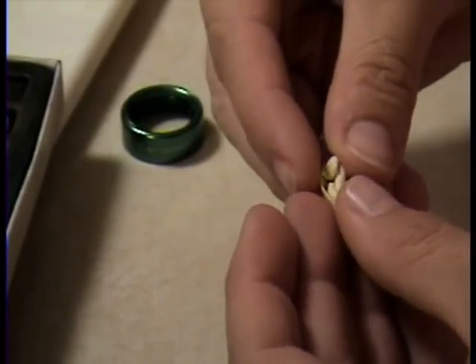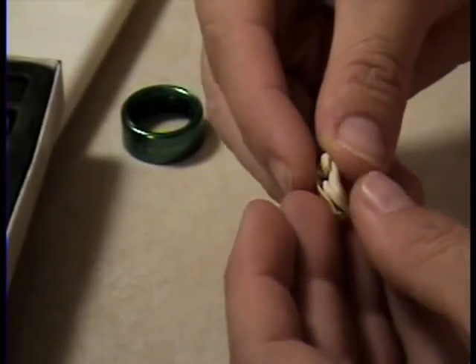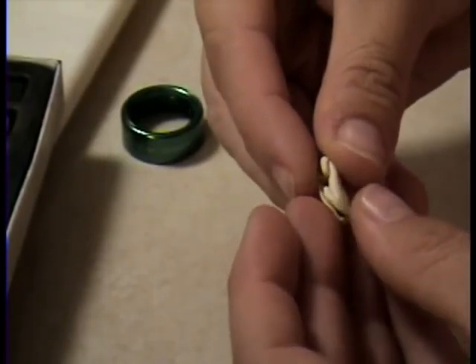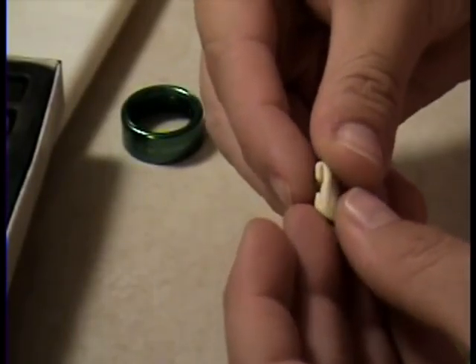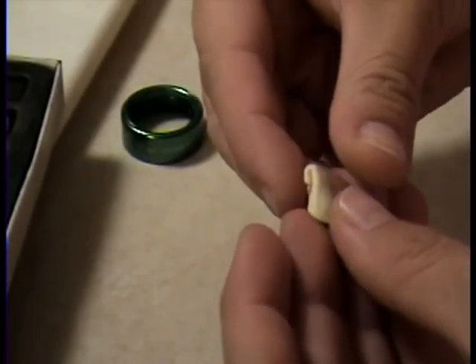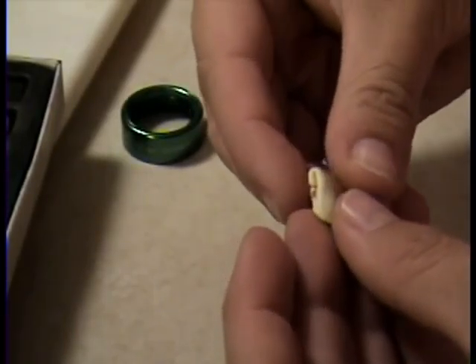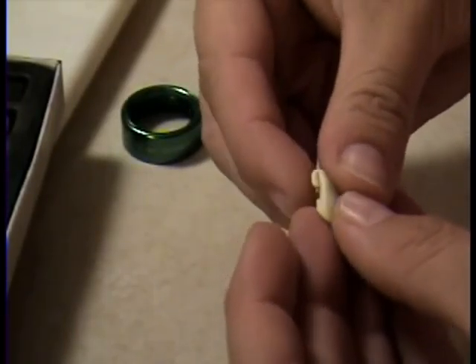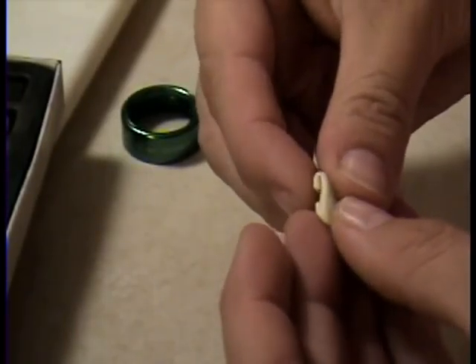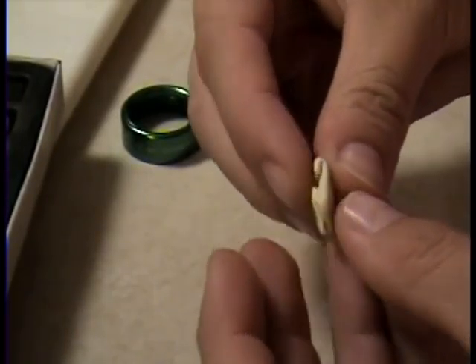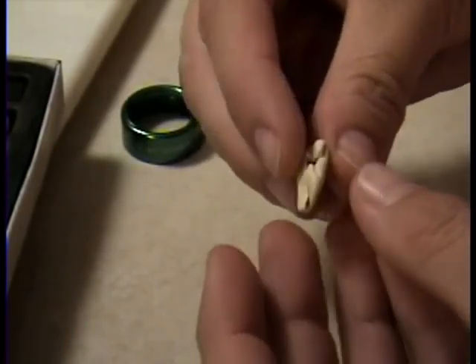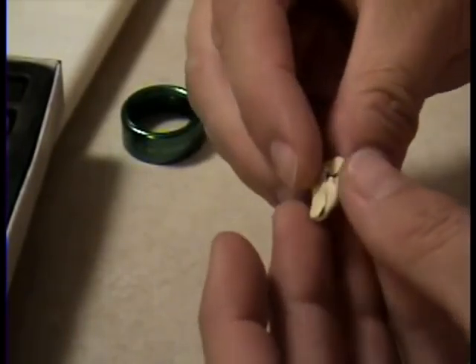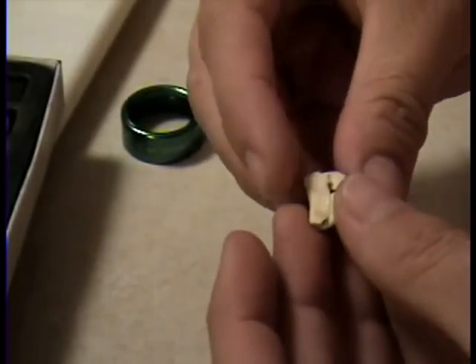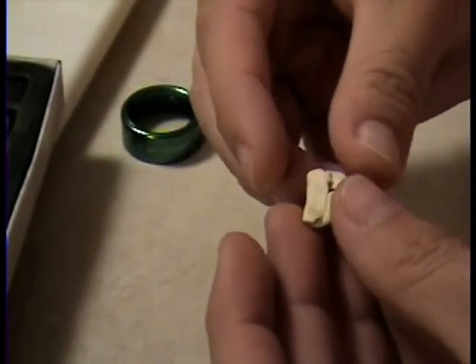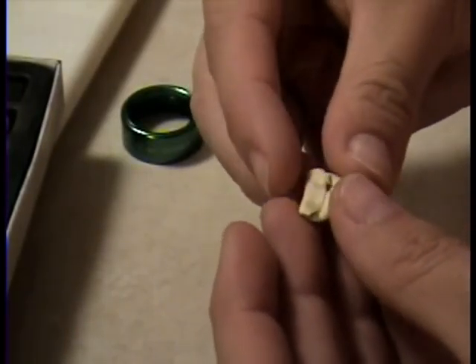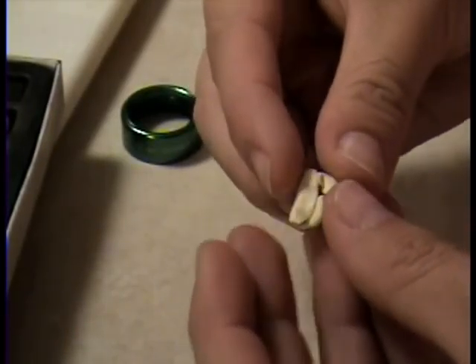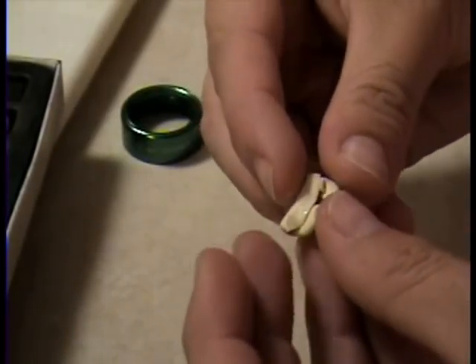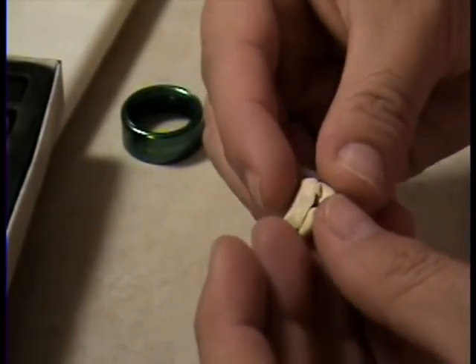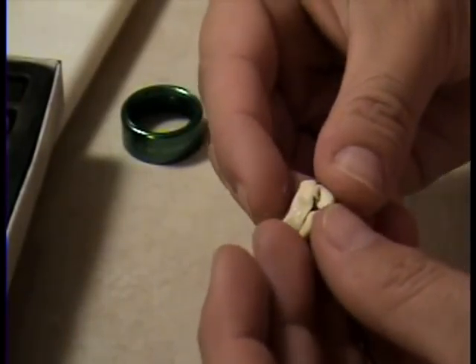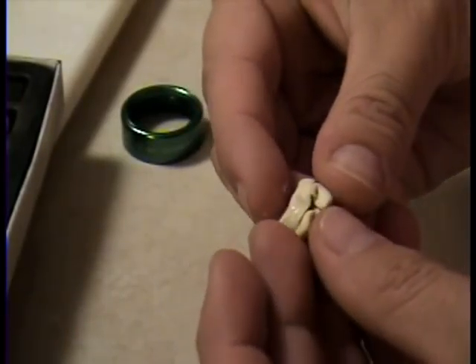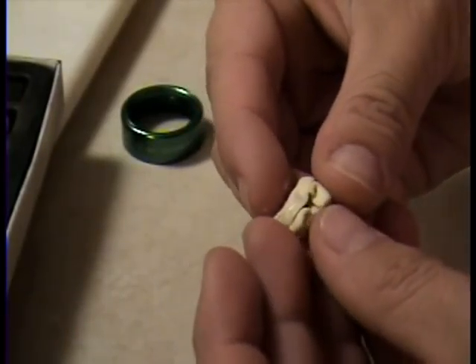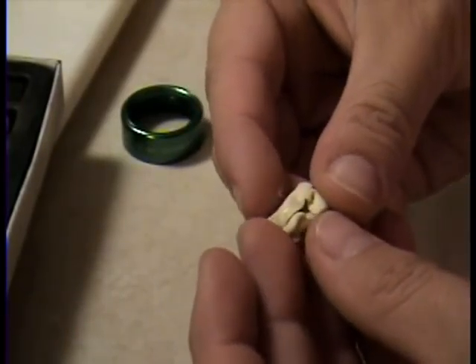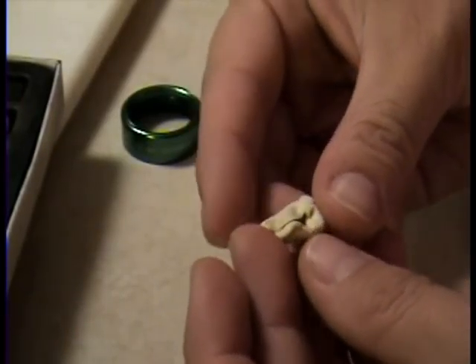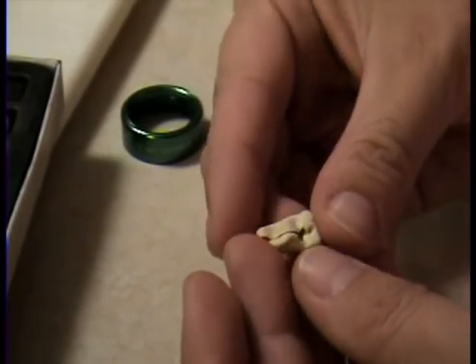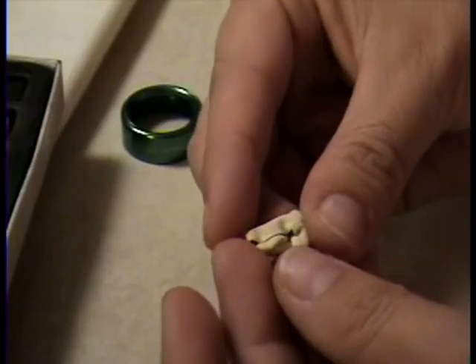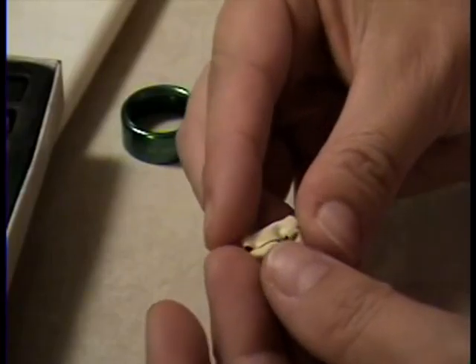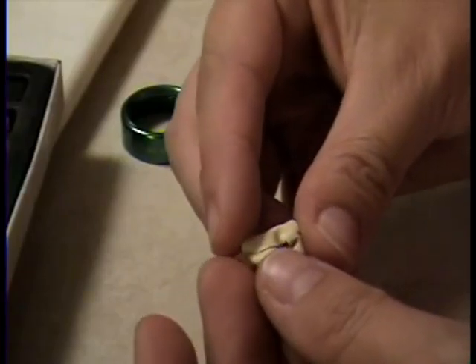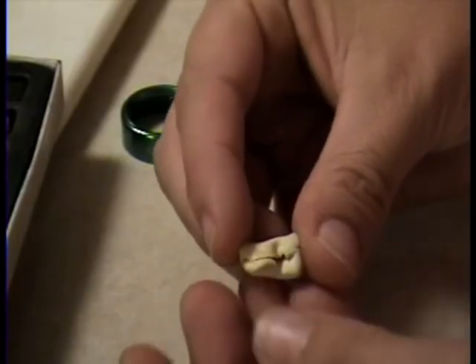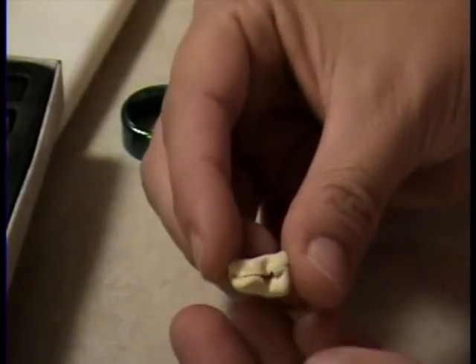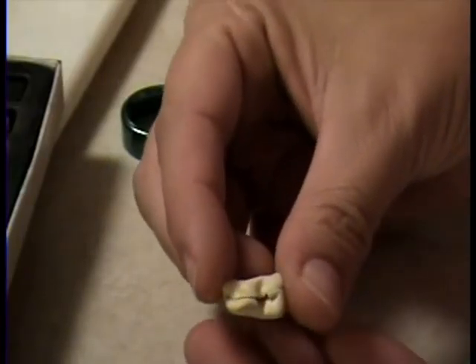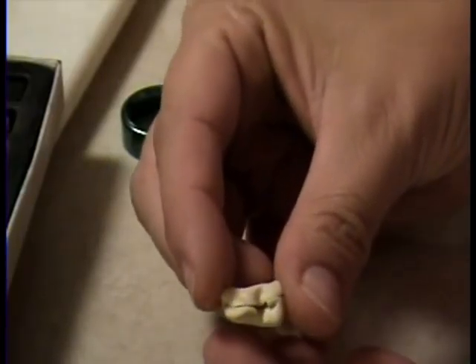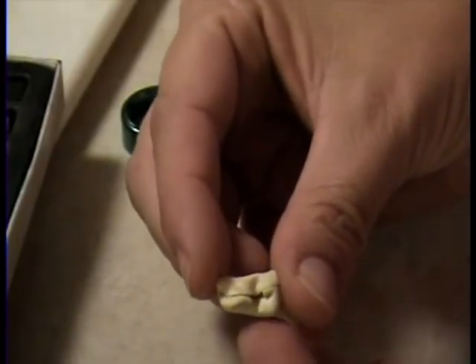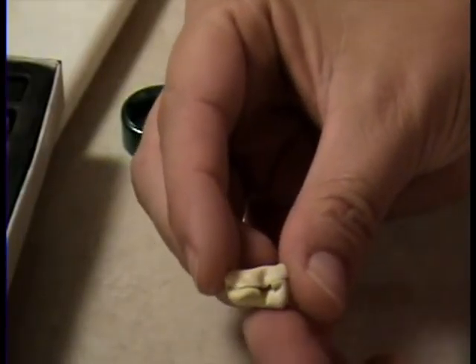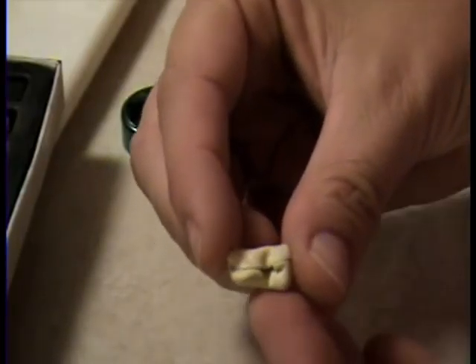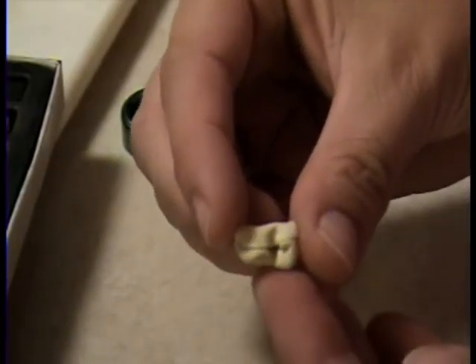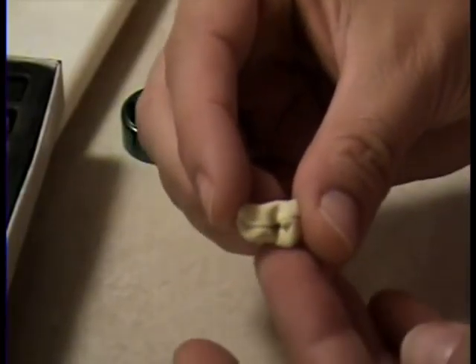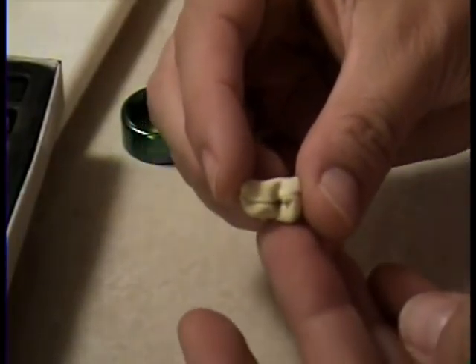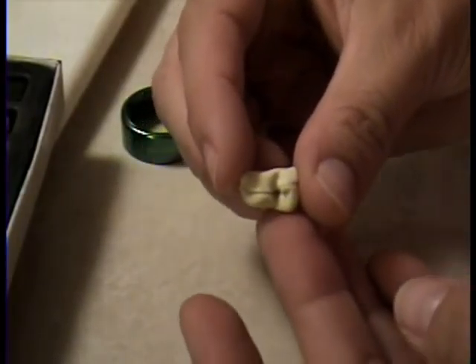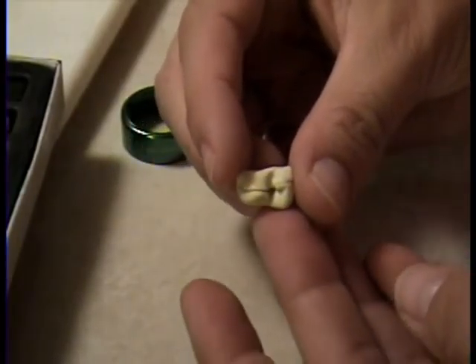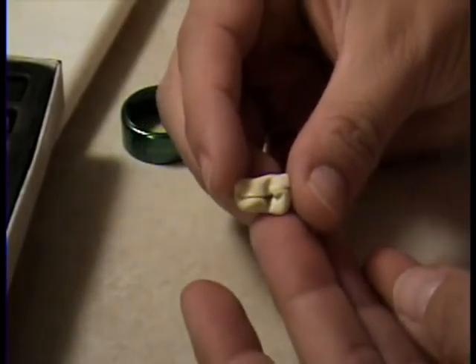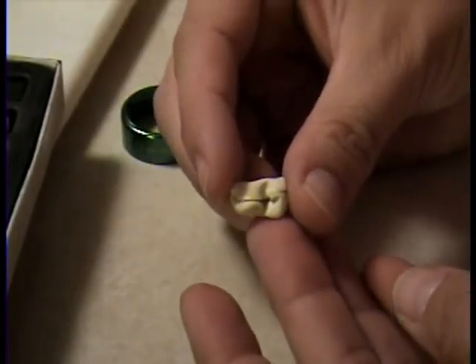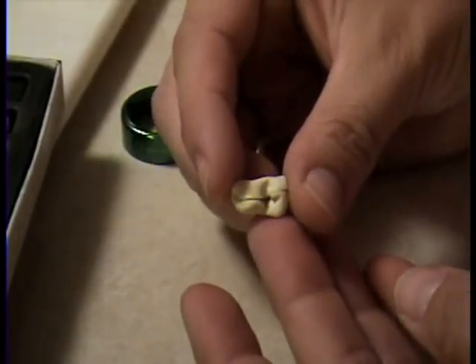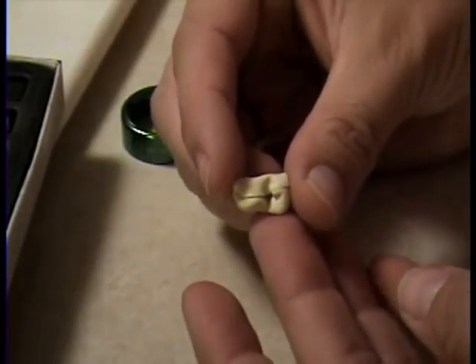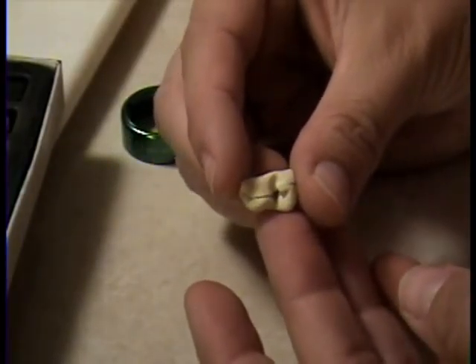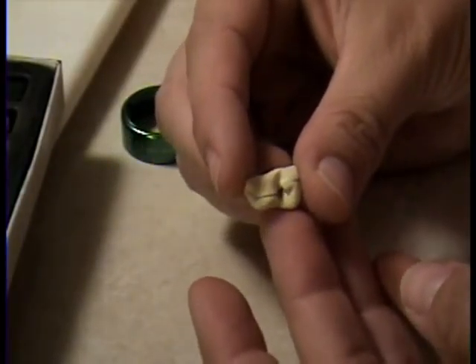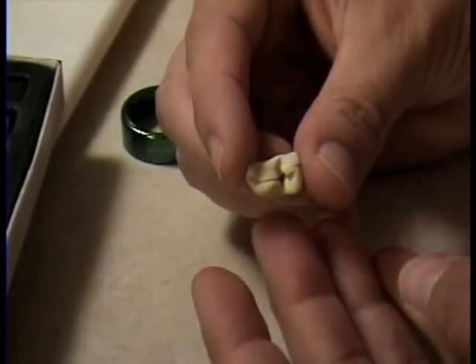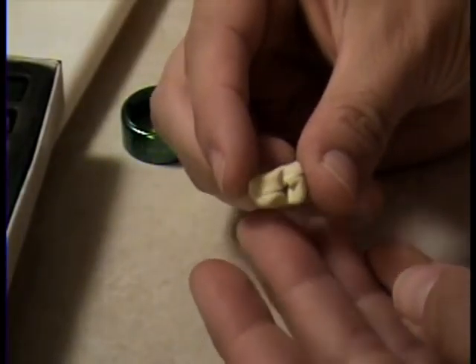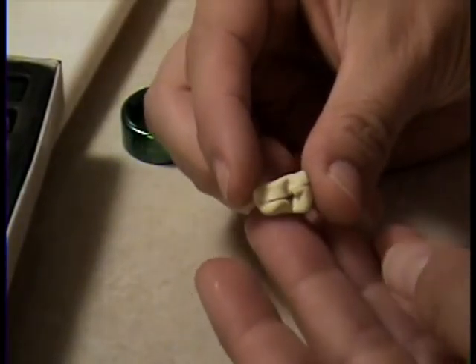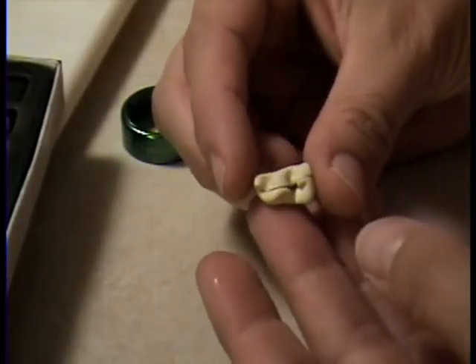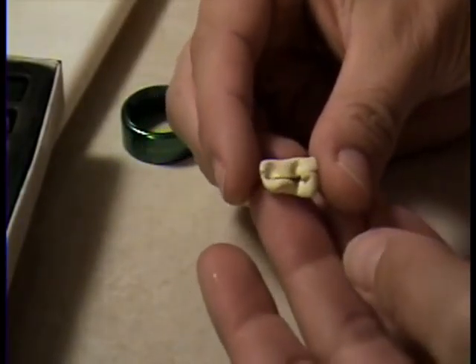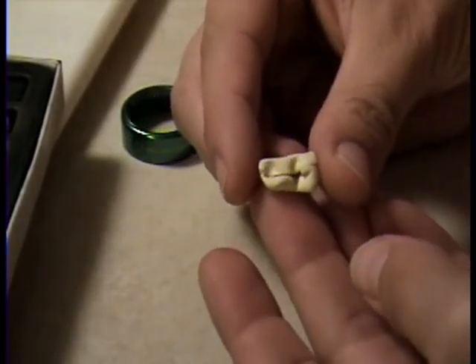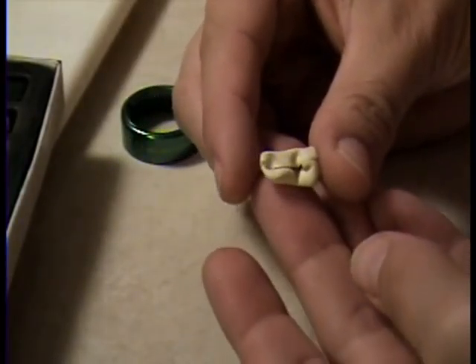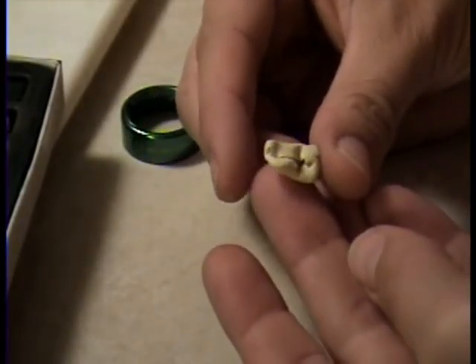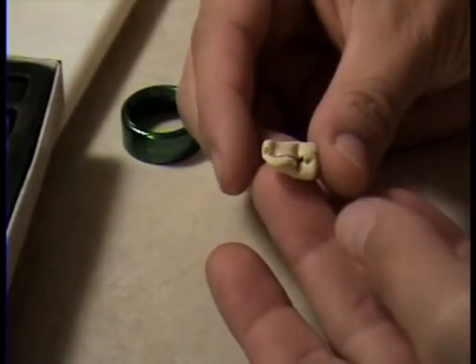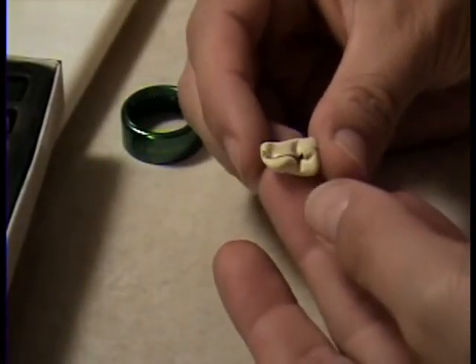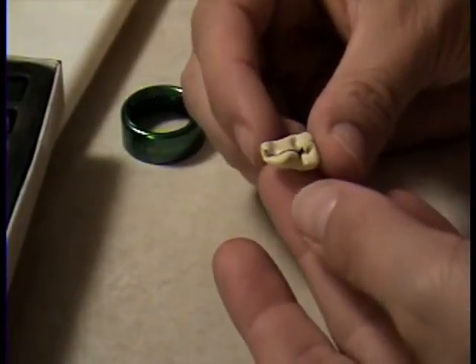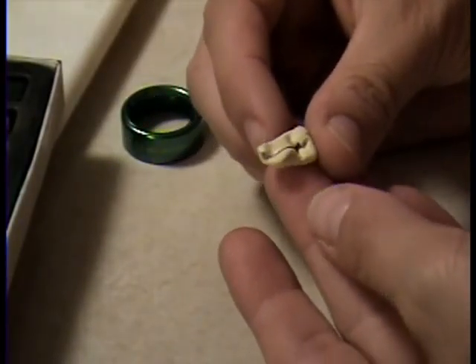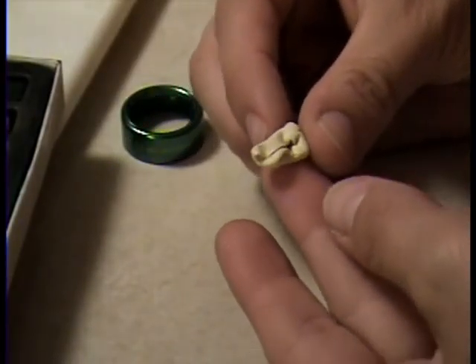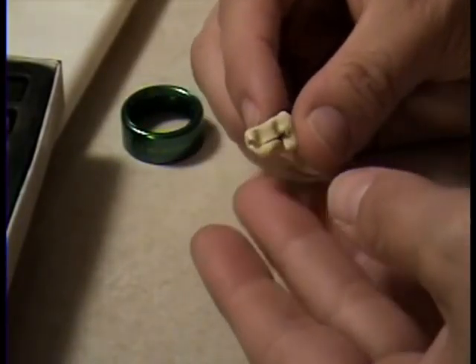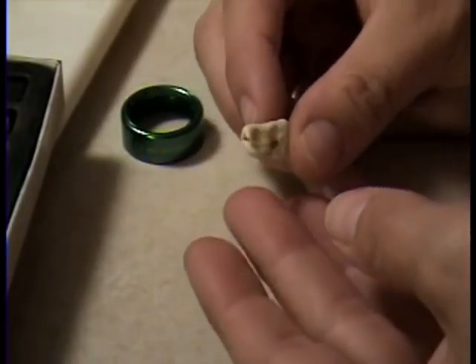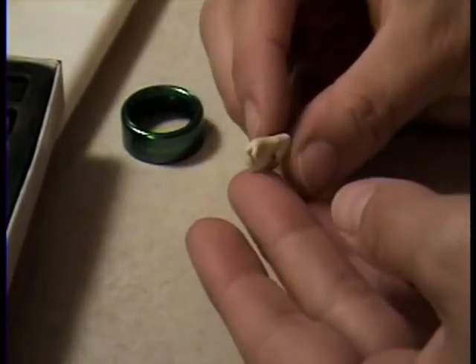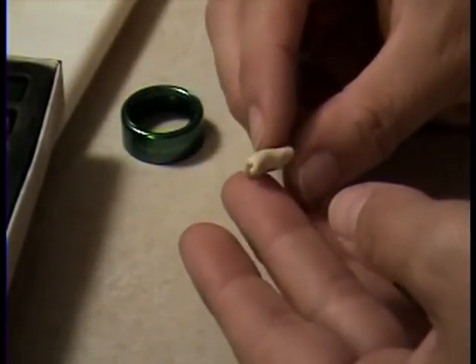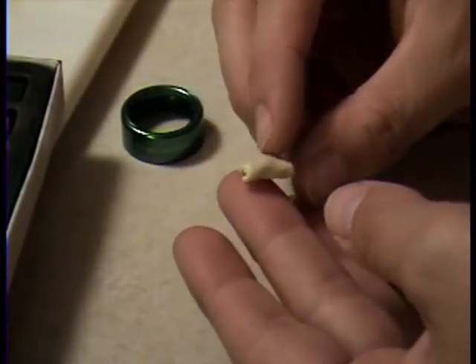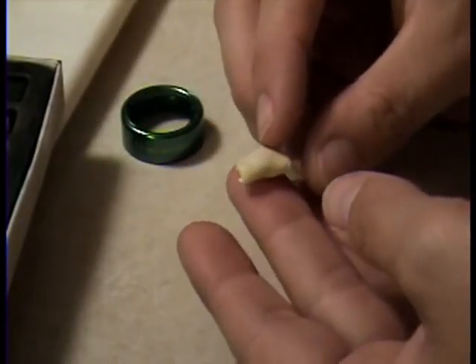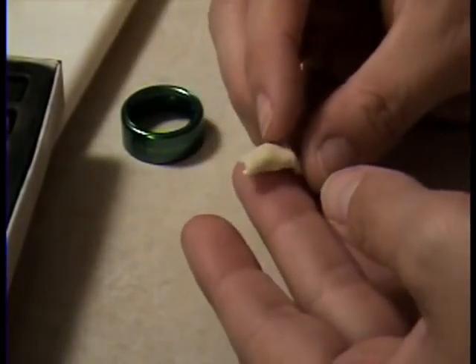So you fold that last side over, and then you have one side of your burrito.